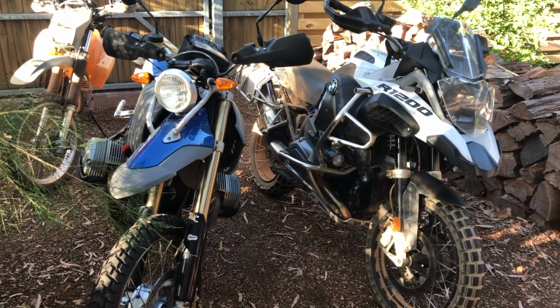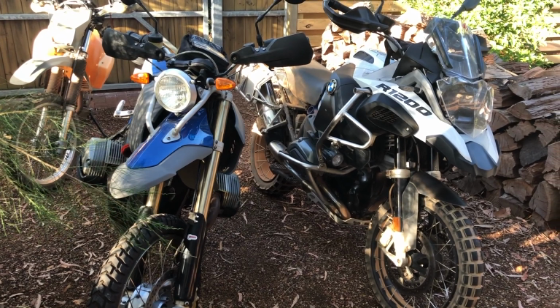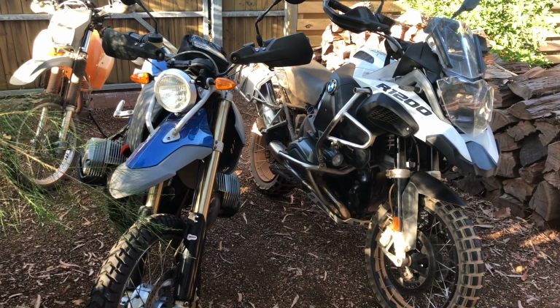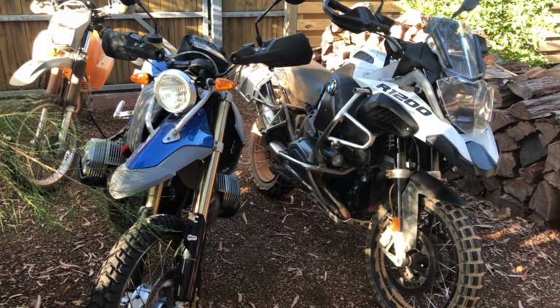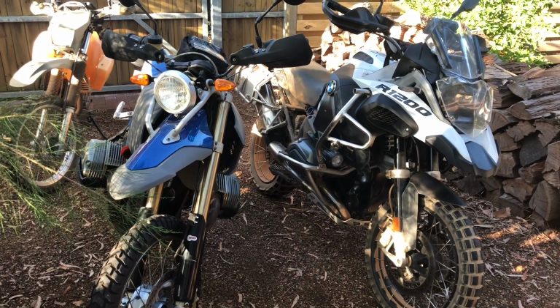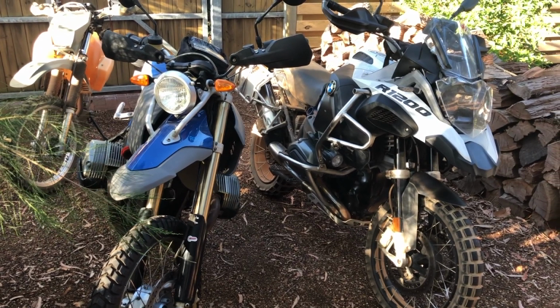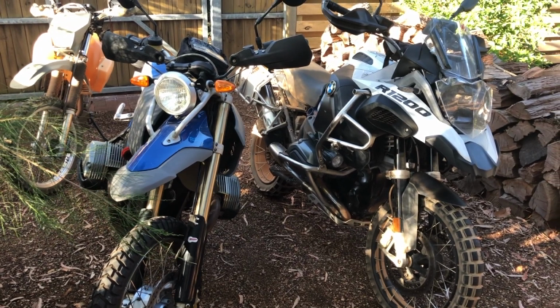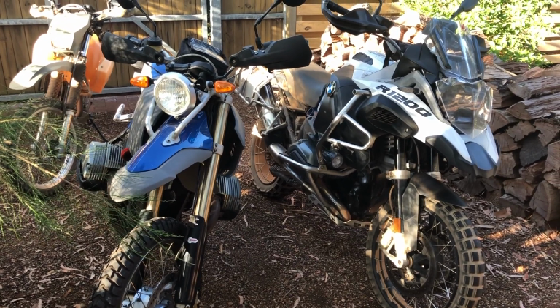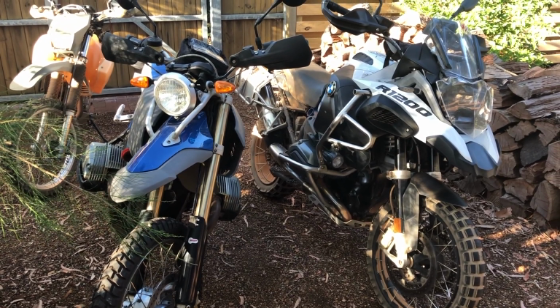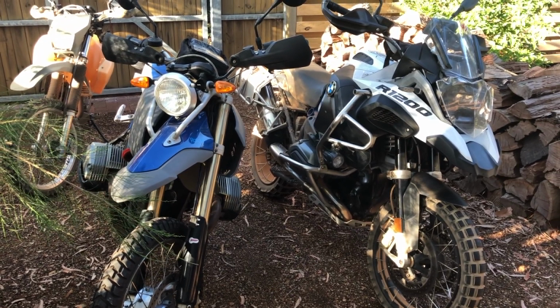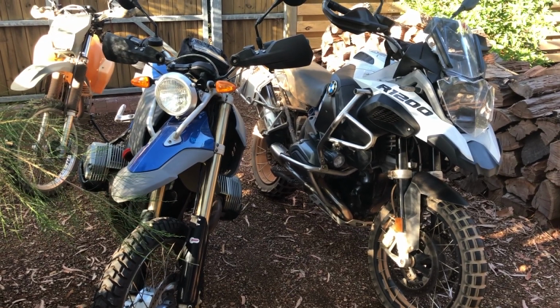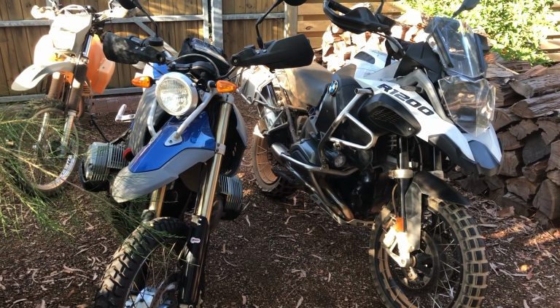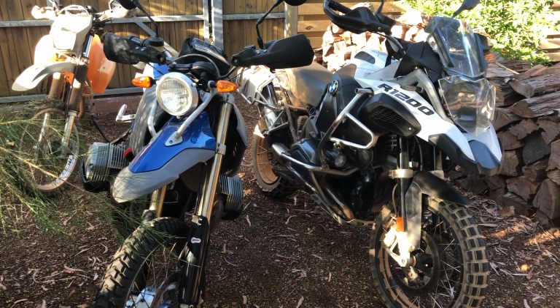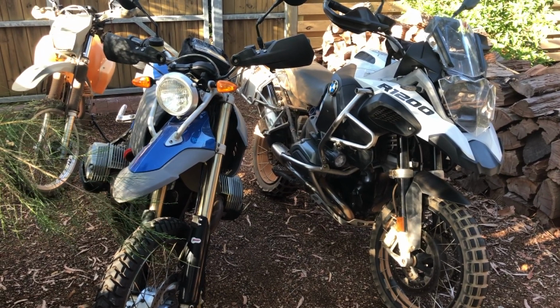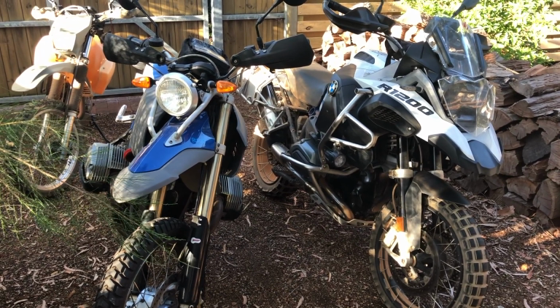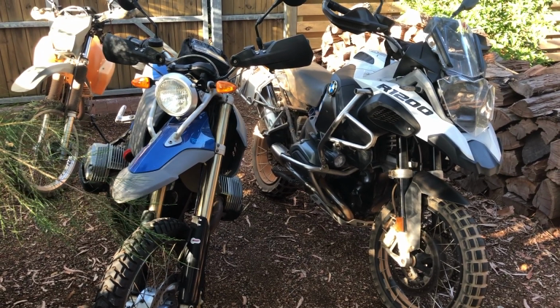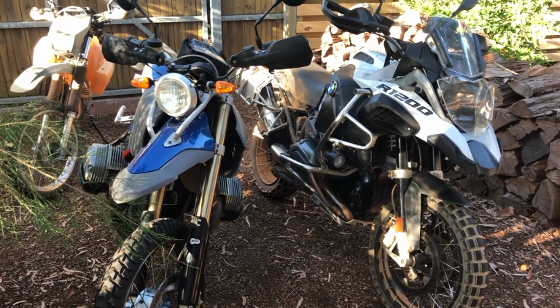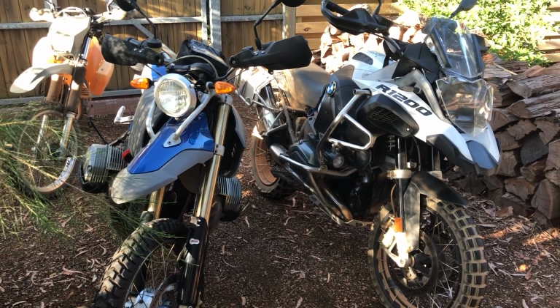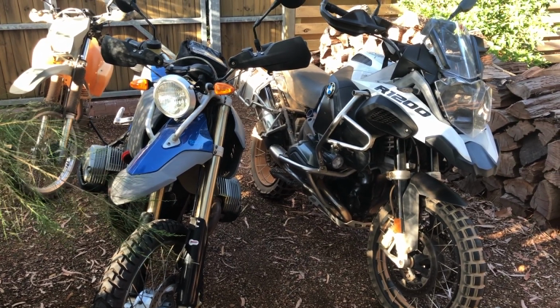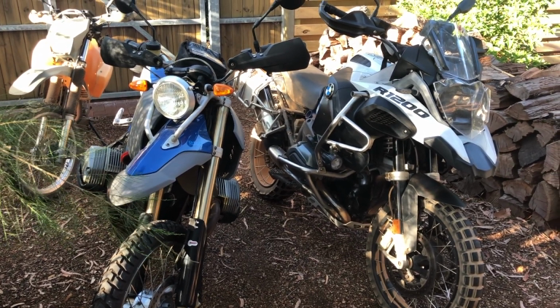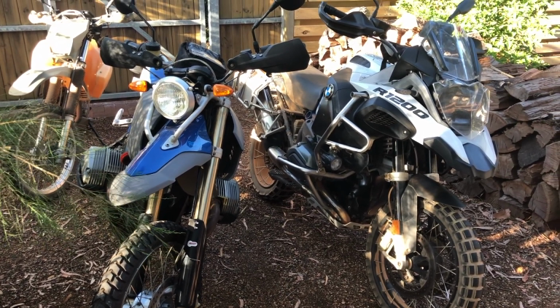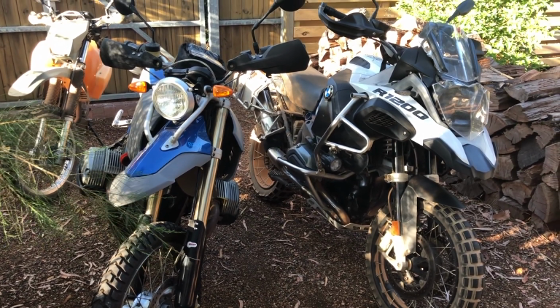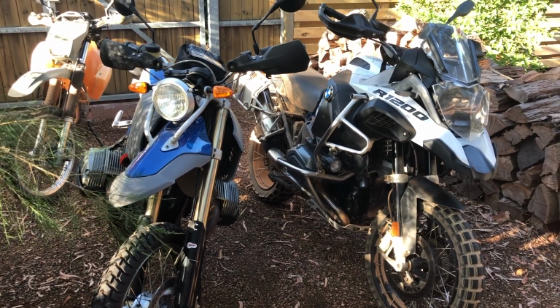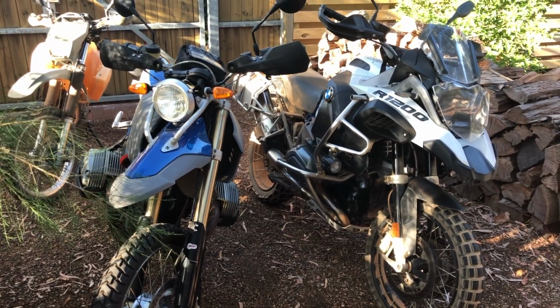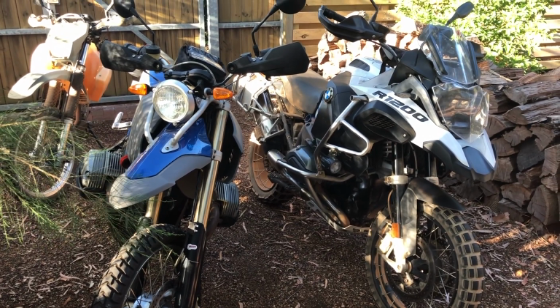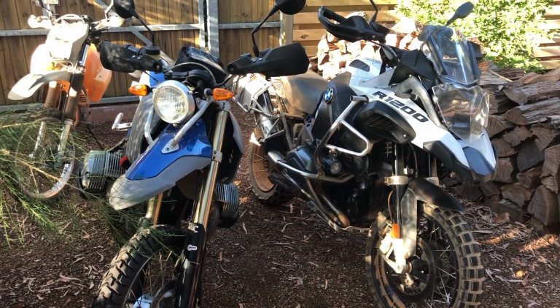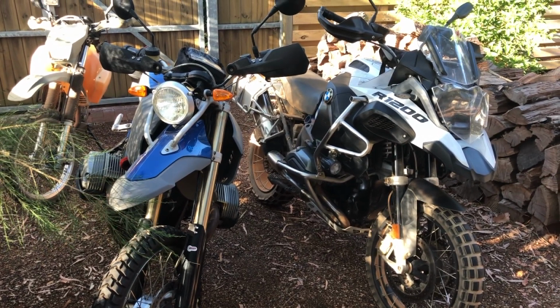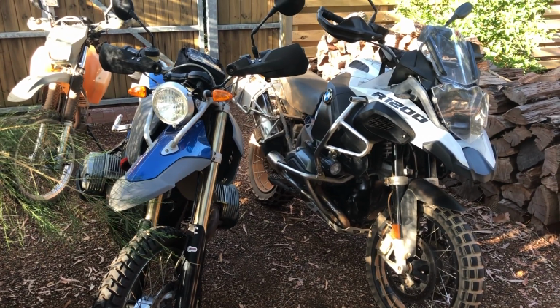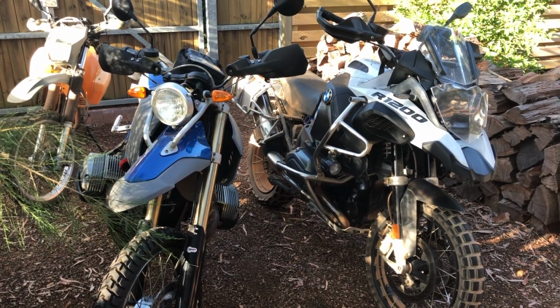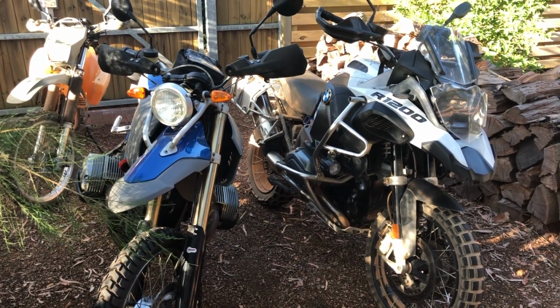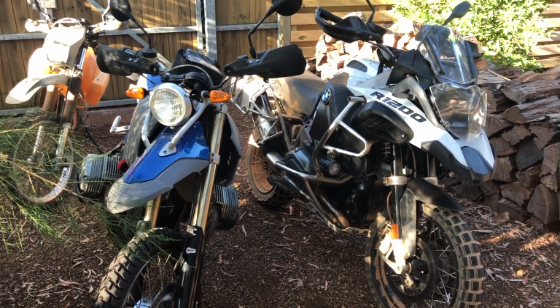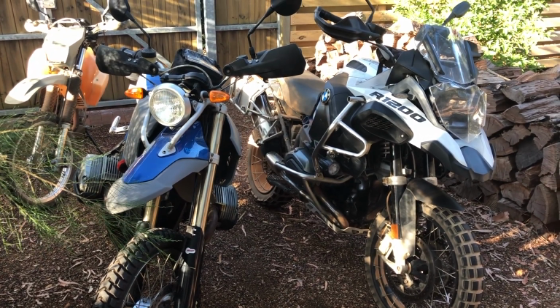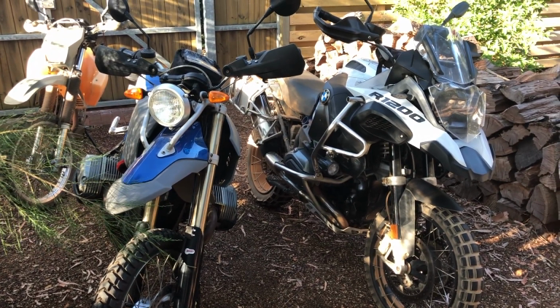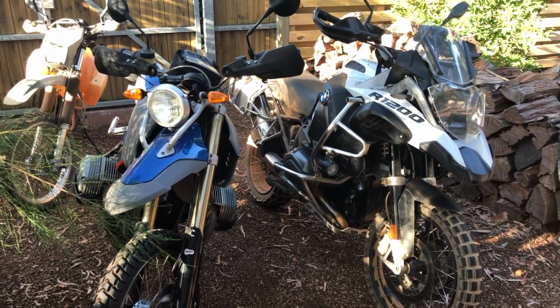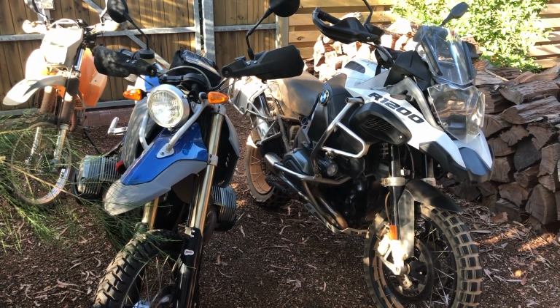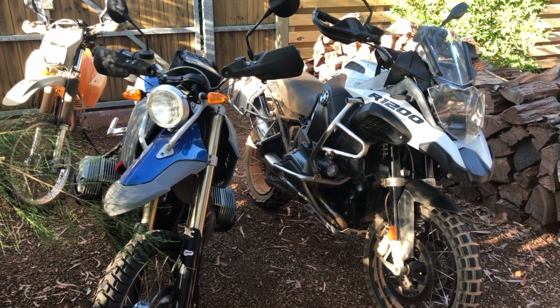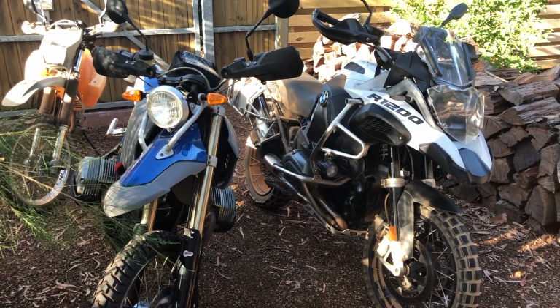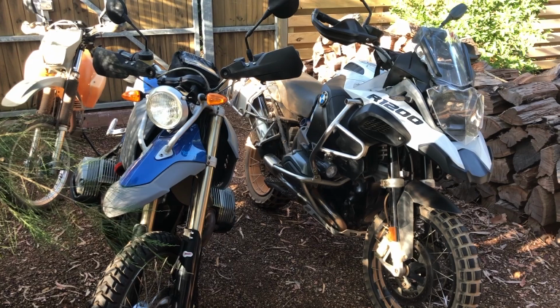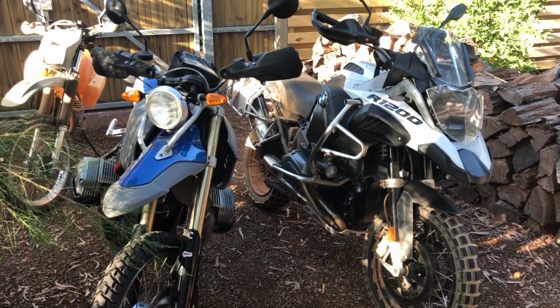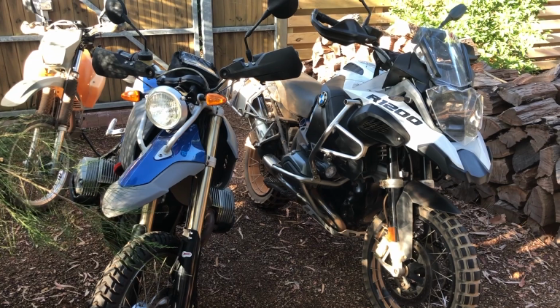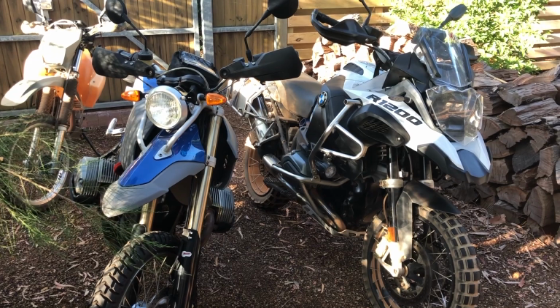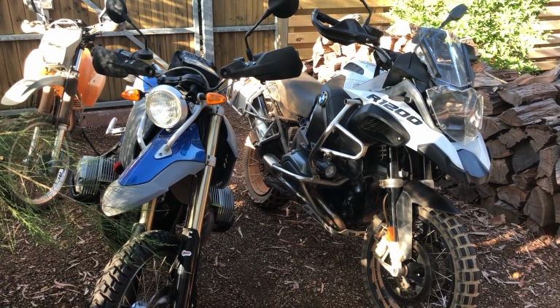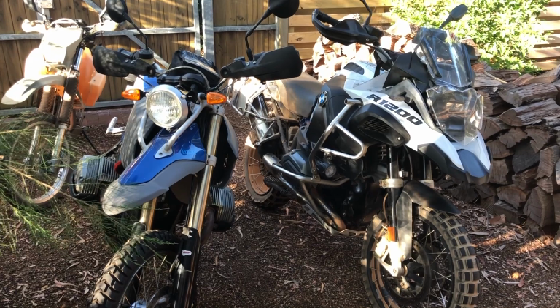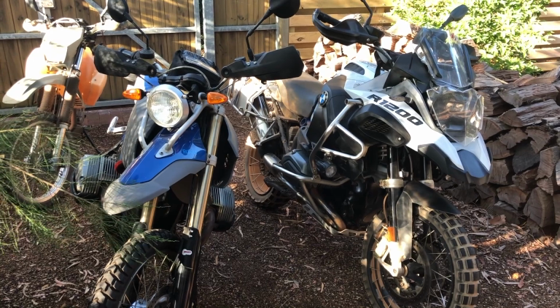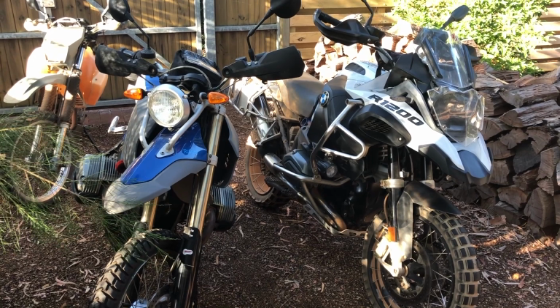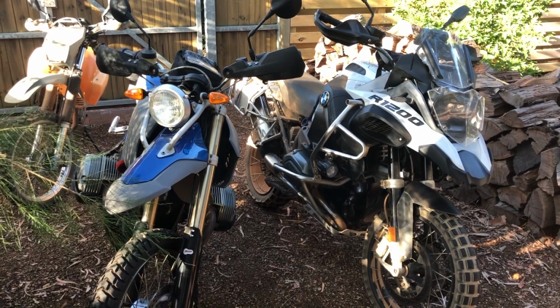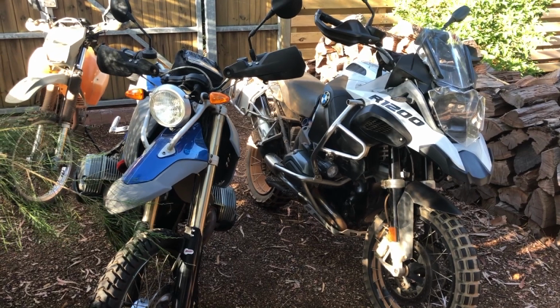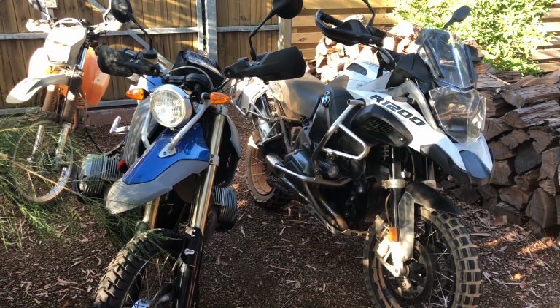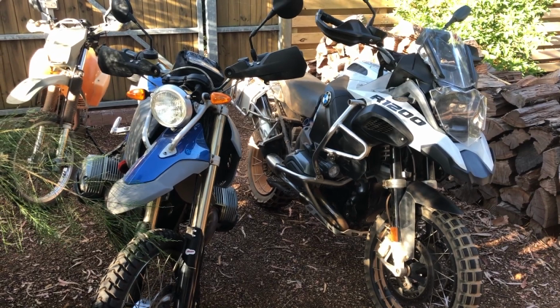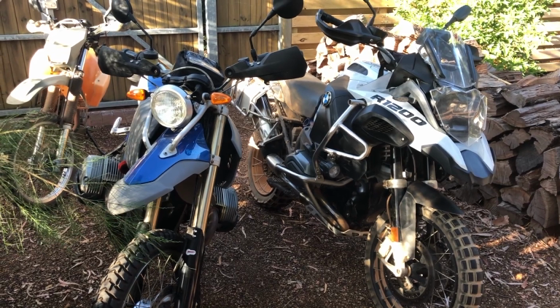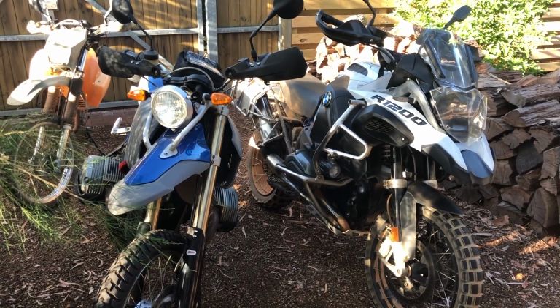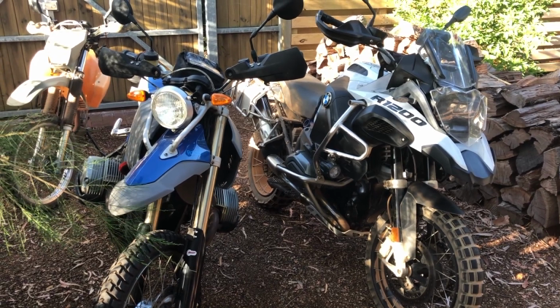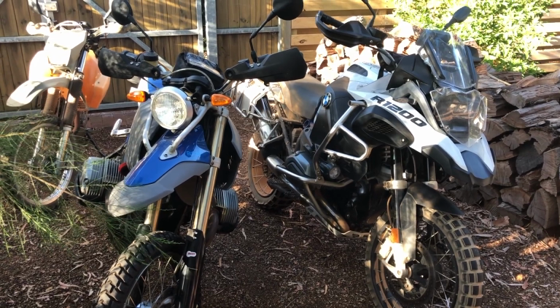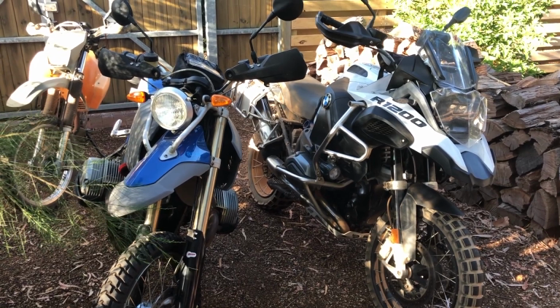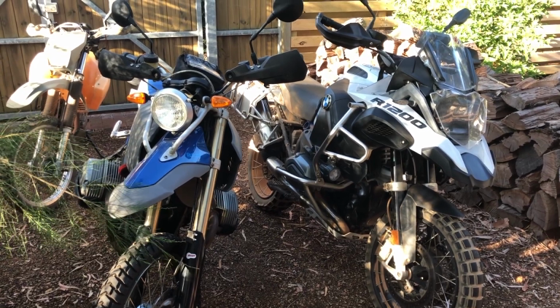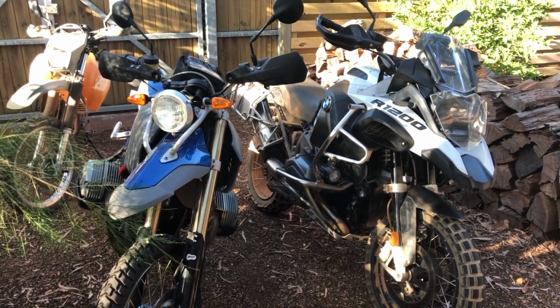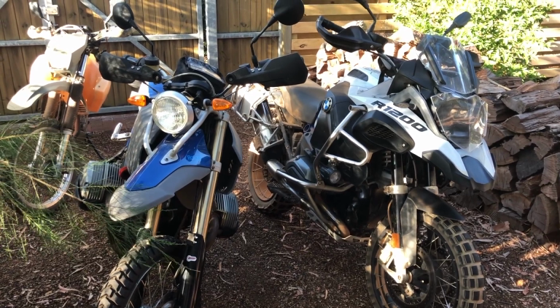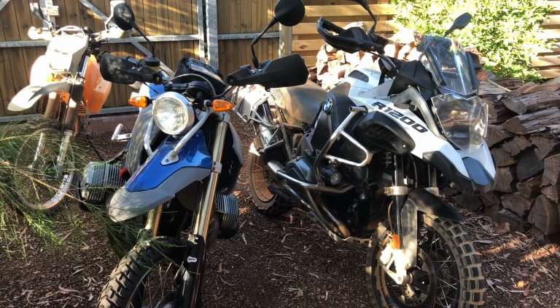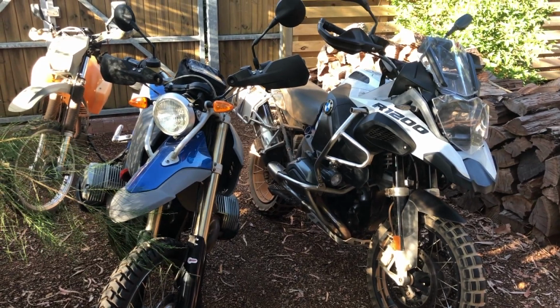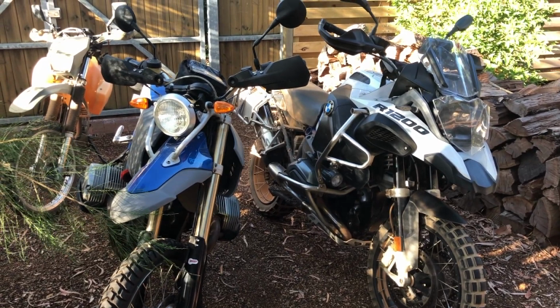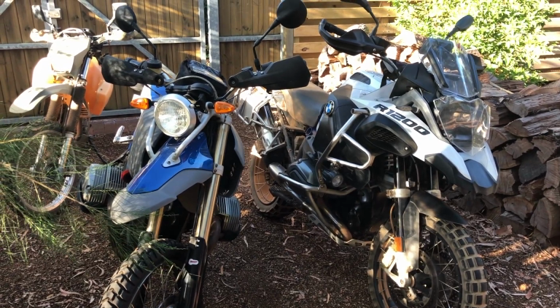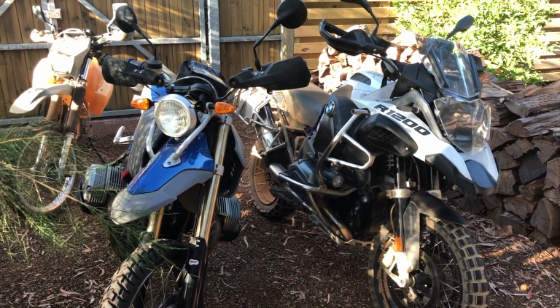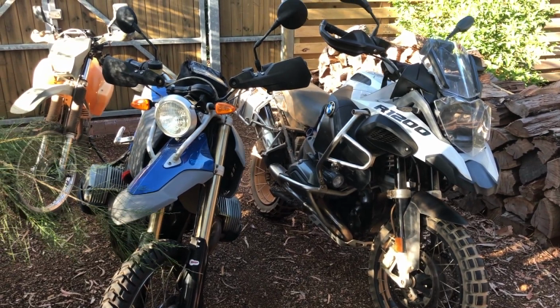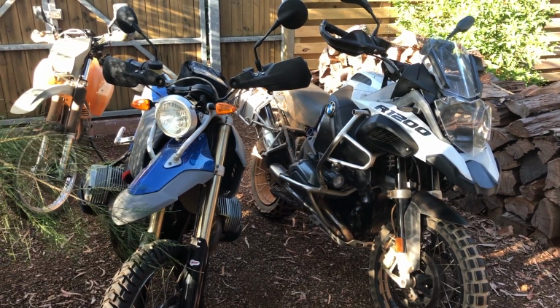A terrific day's ride today, south of Perth, covered over 700 kilometers, probably a third of which was on the dirt.